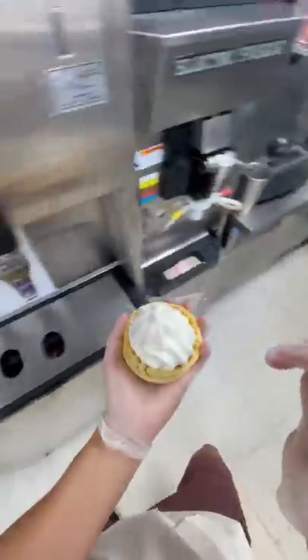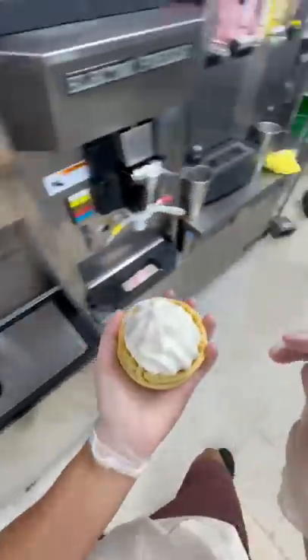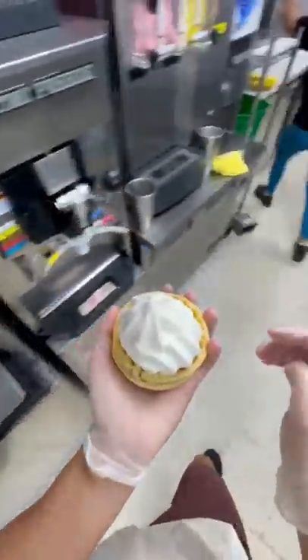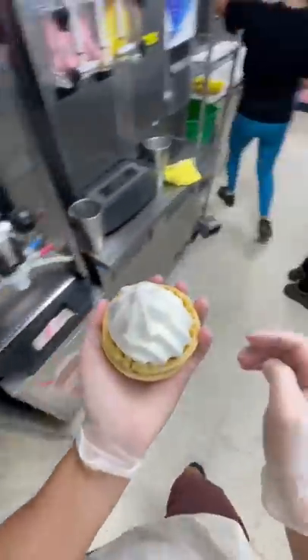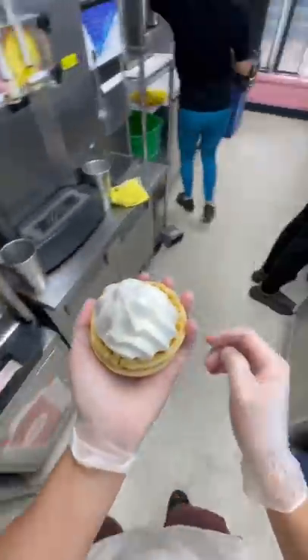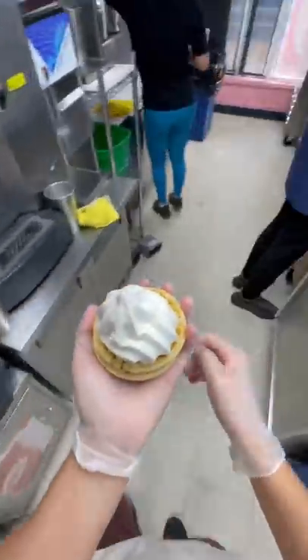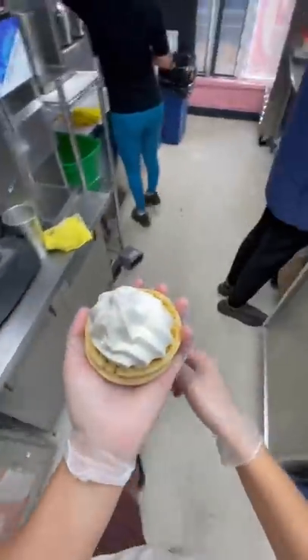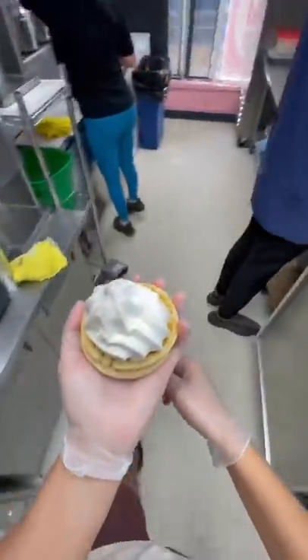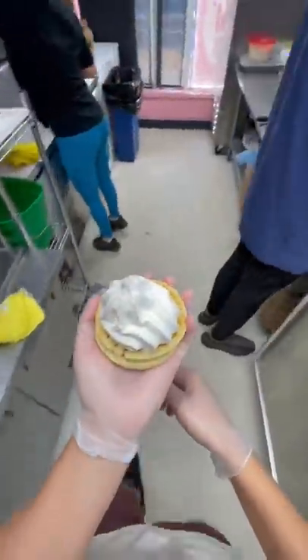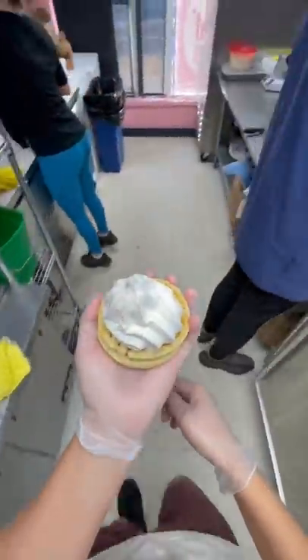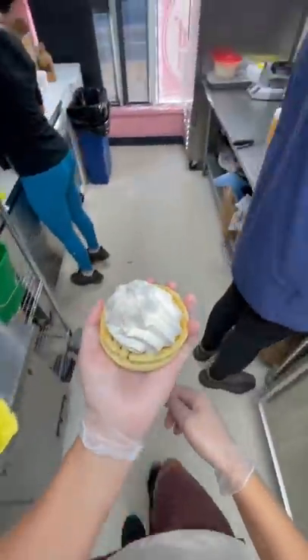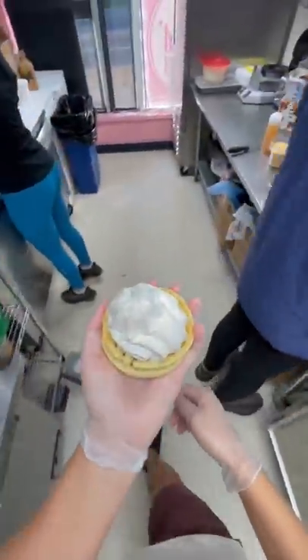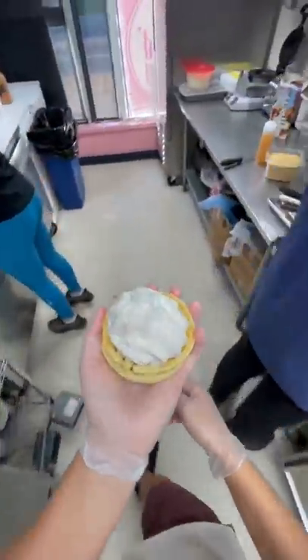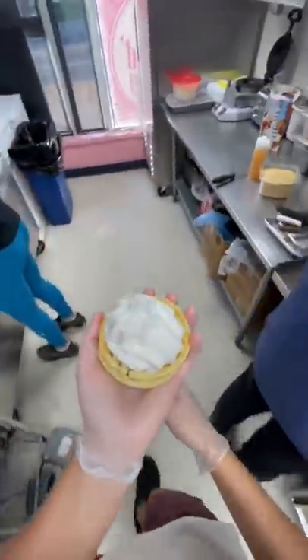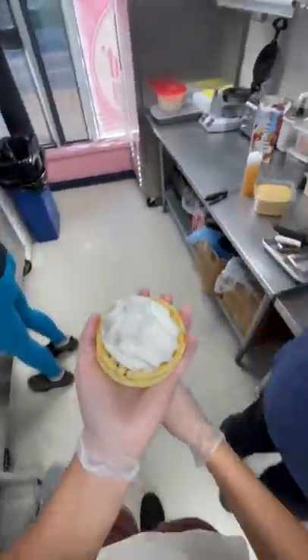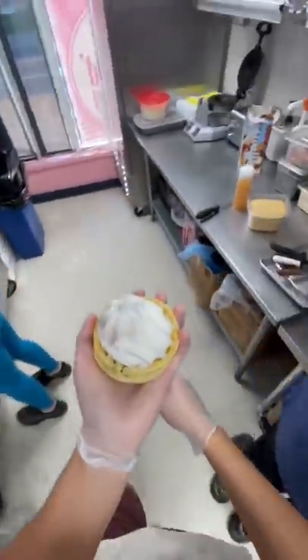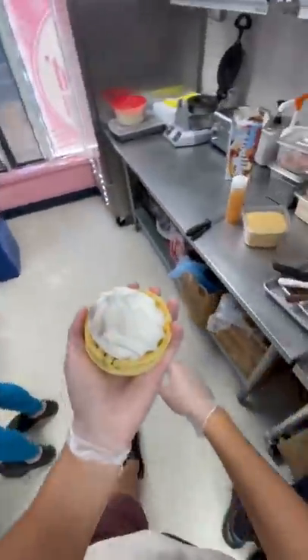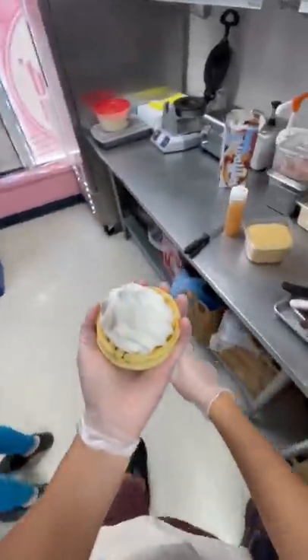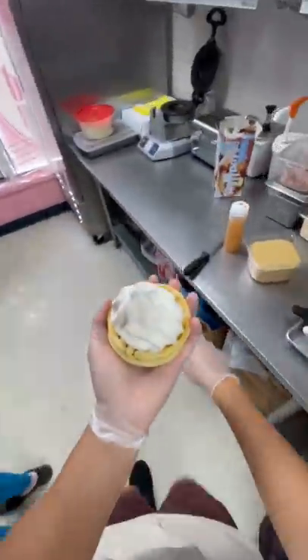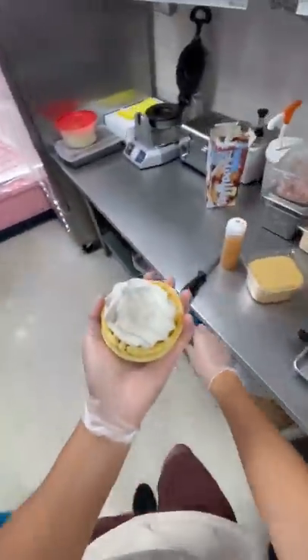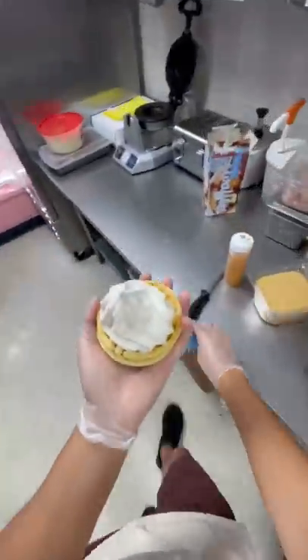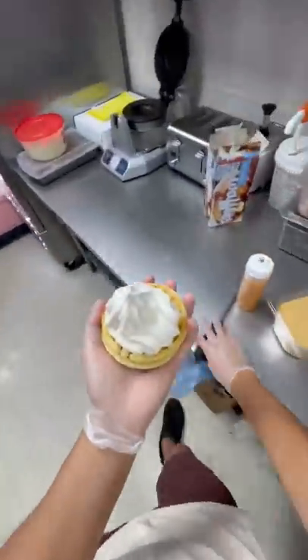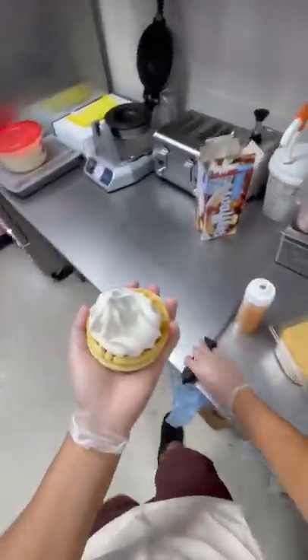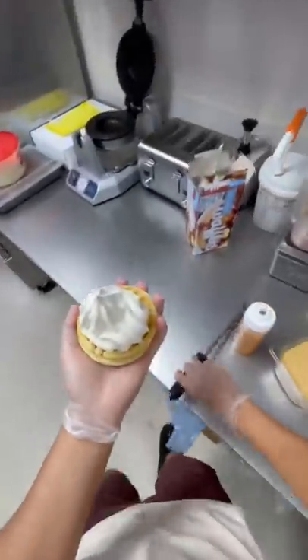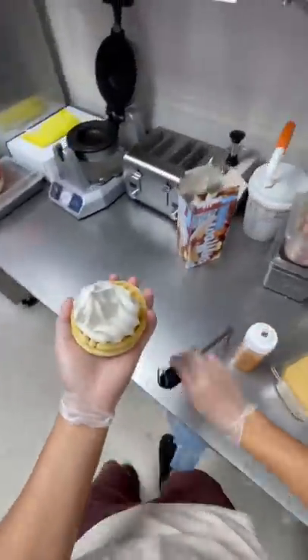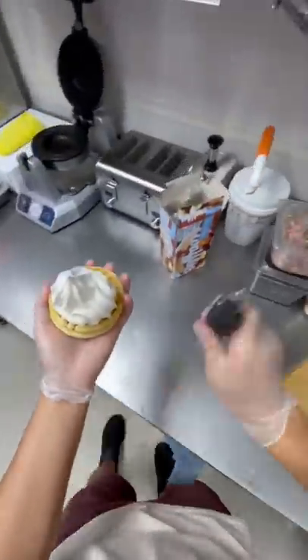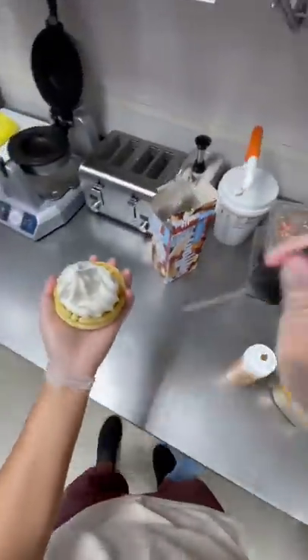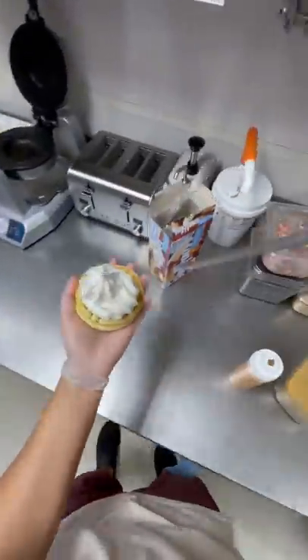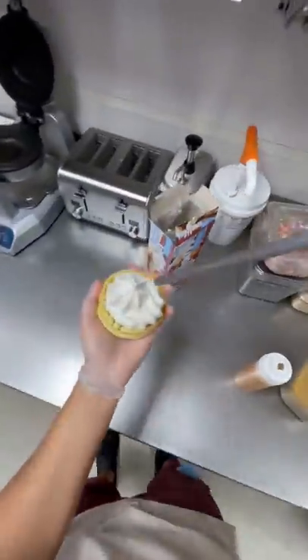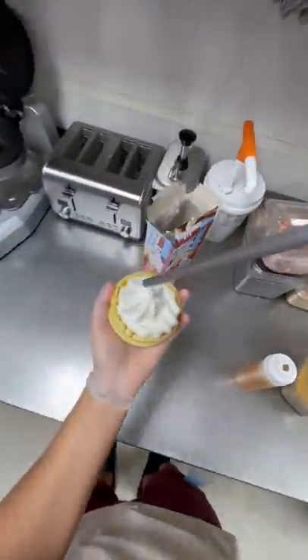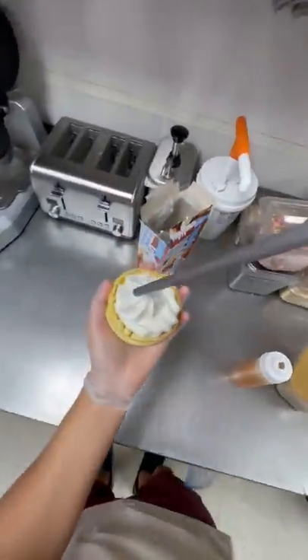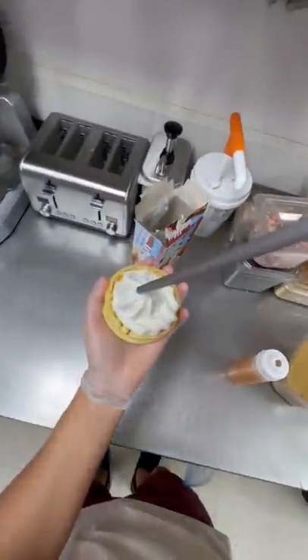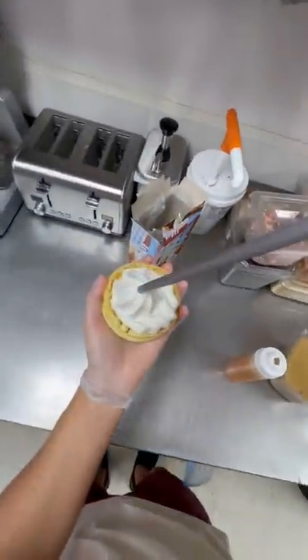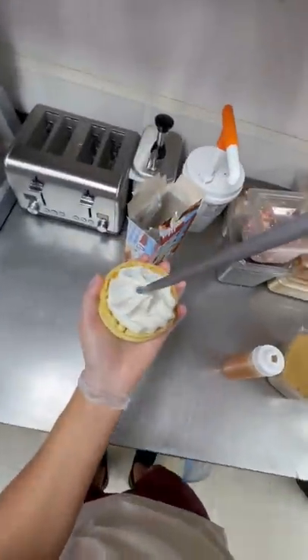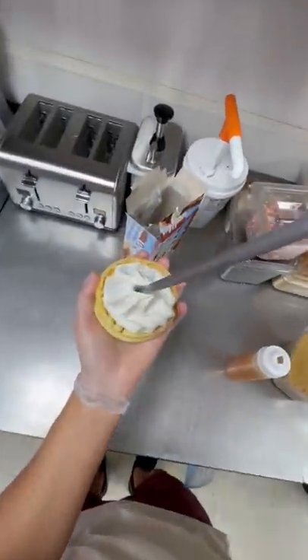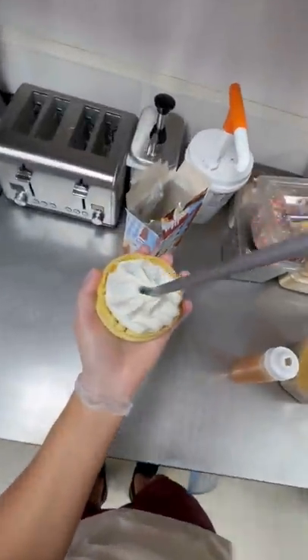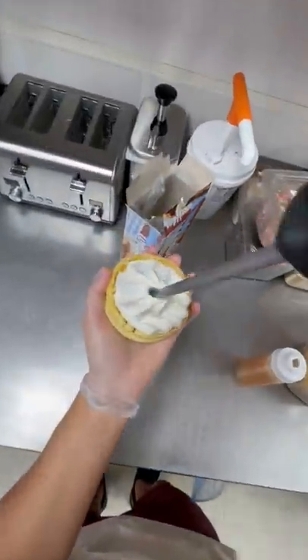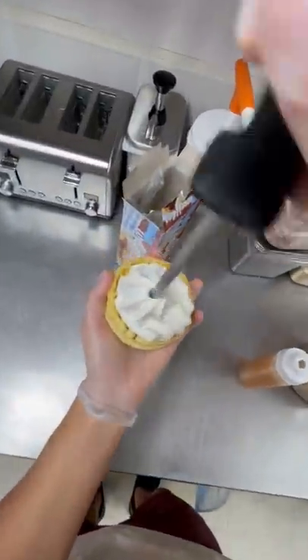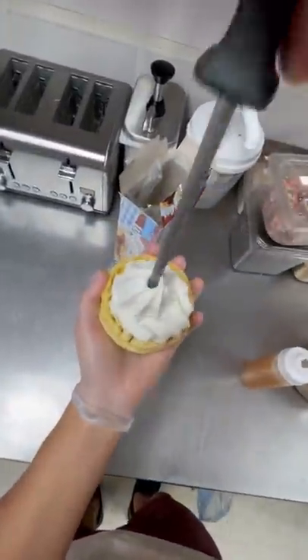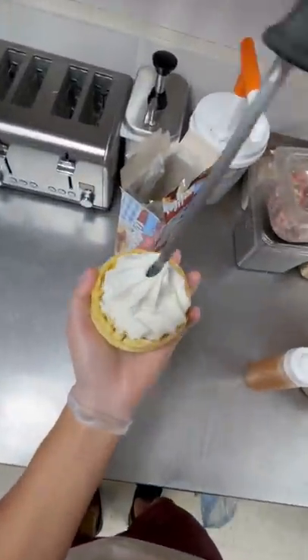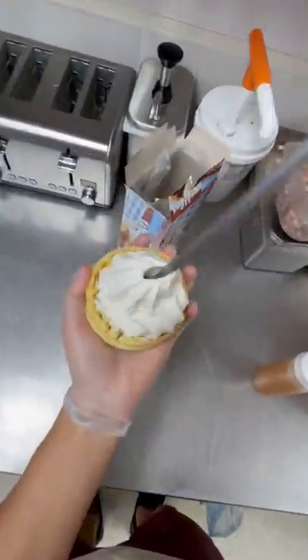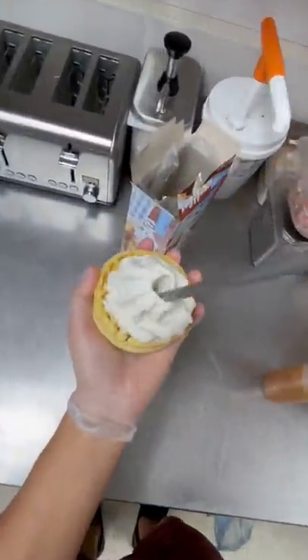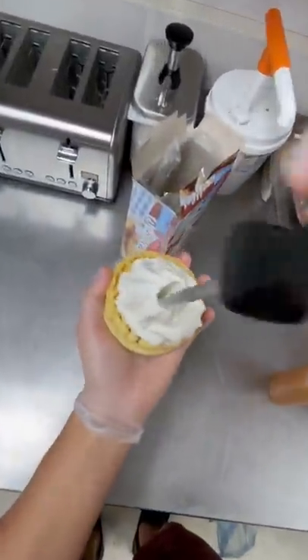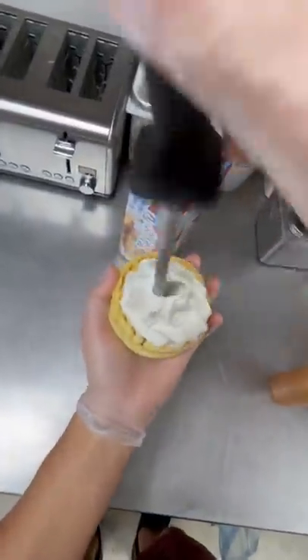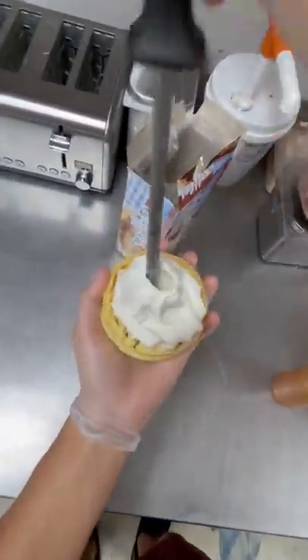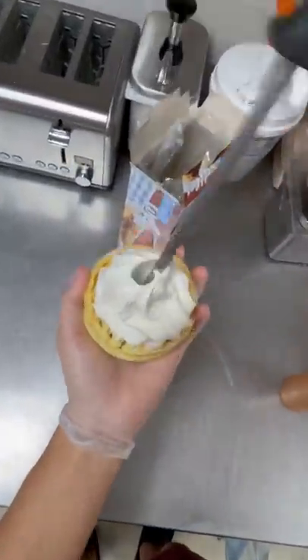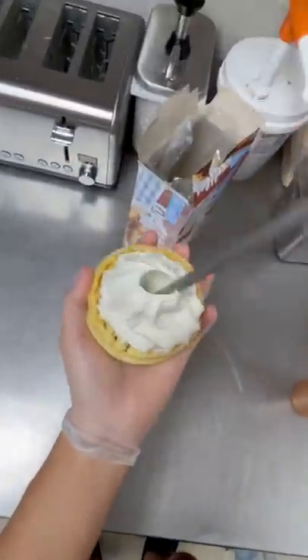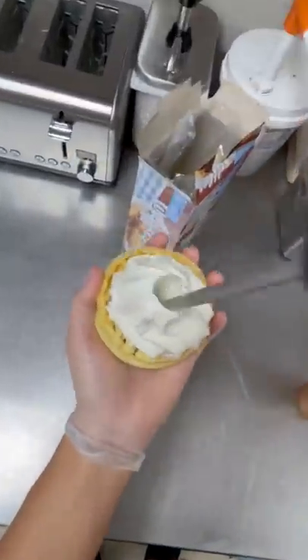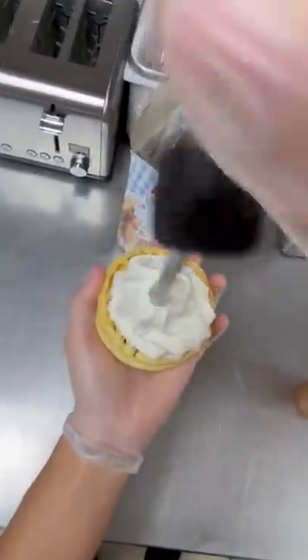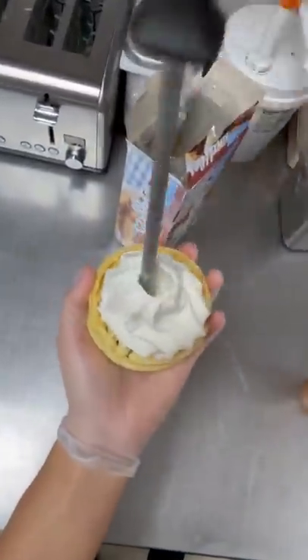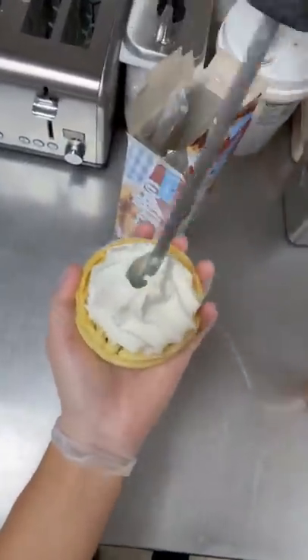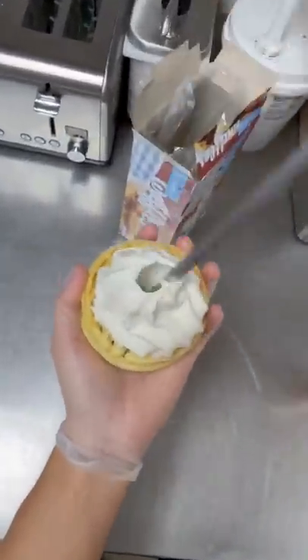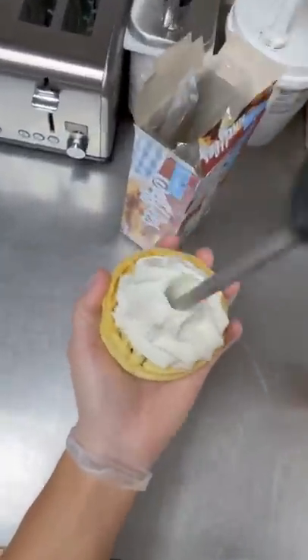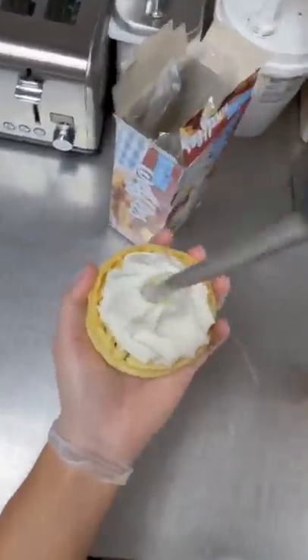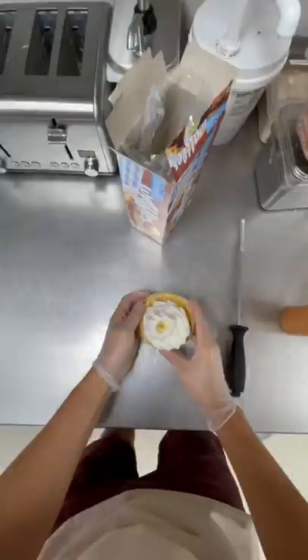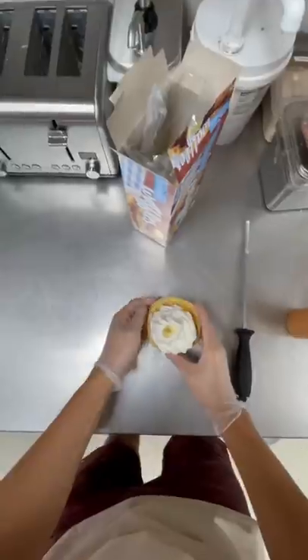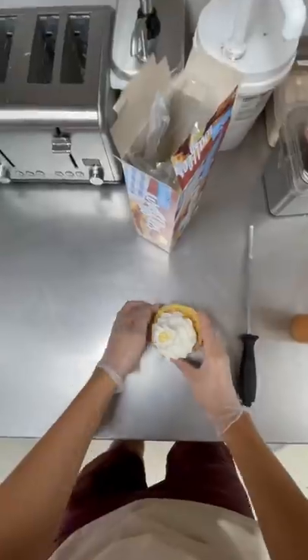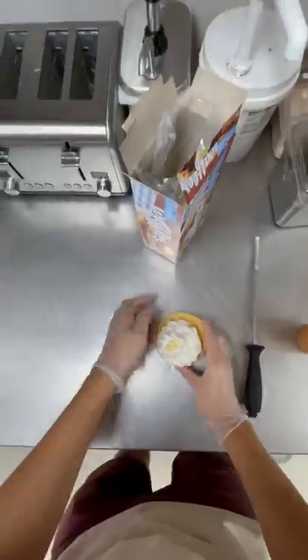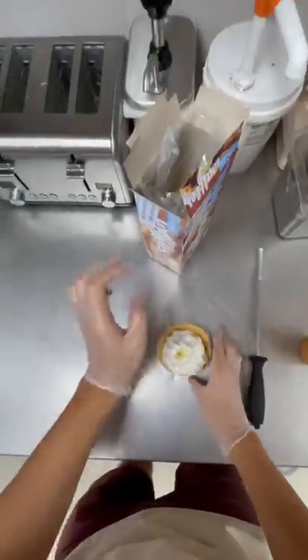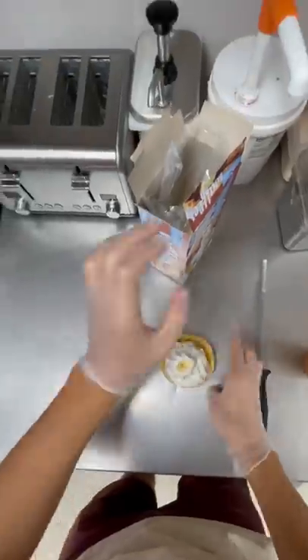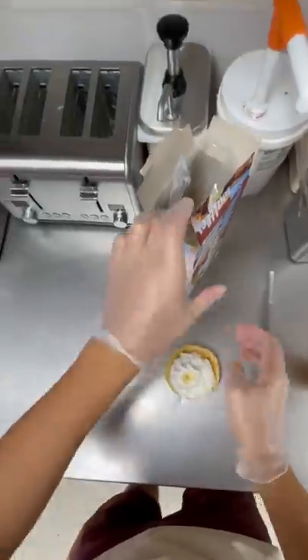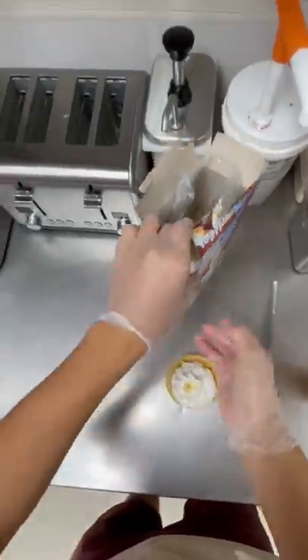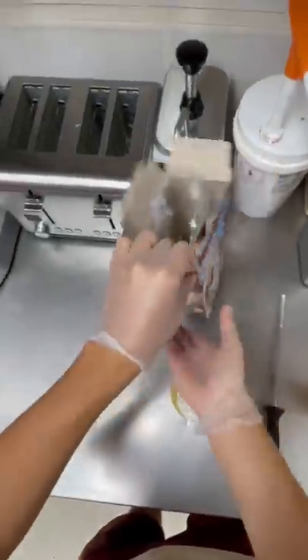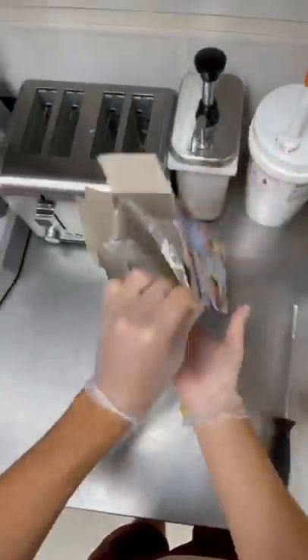First, you start off by toasting both of your waffles, then you're gonna fill it up with soft serve. This one is a special fall one, and we're filling it with apple pie filling.